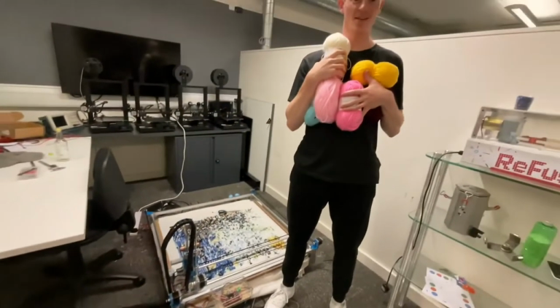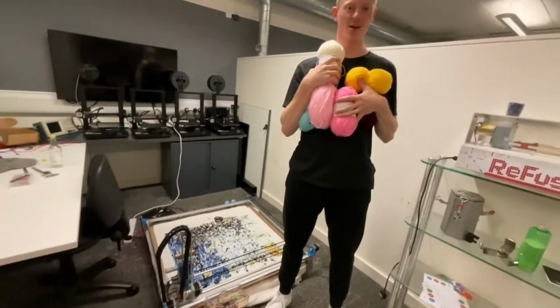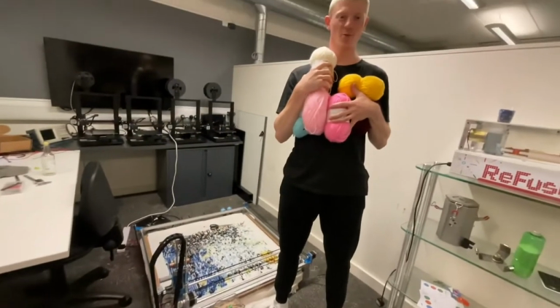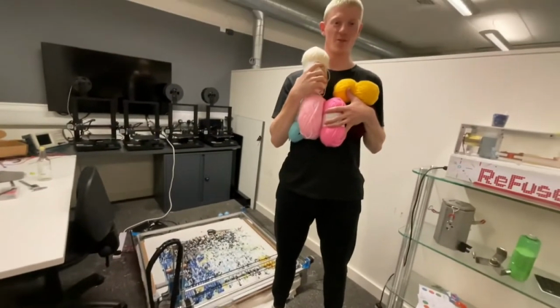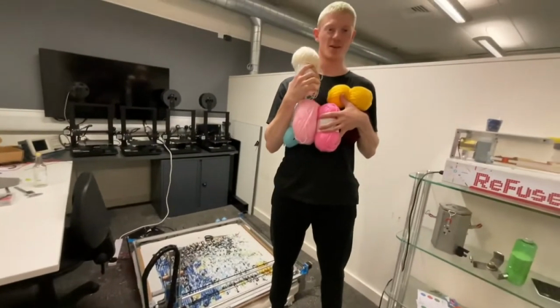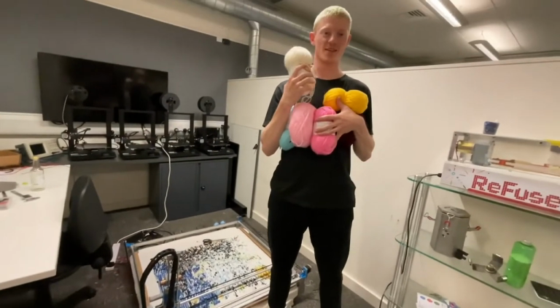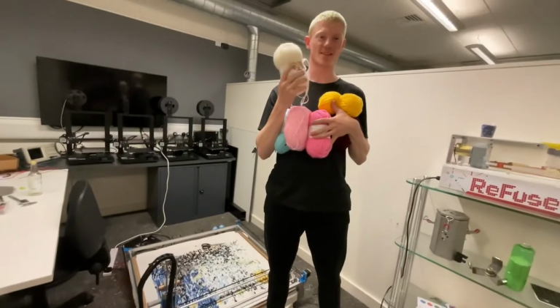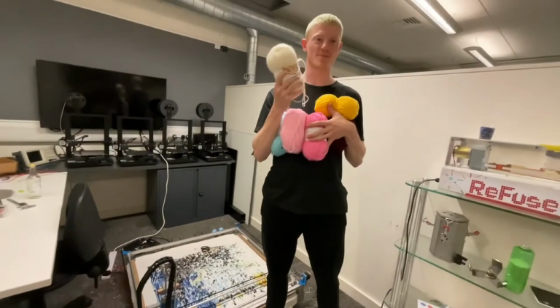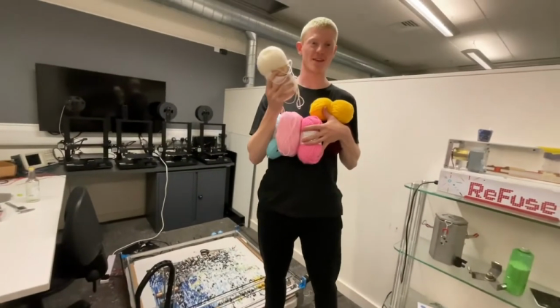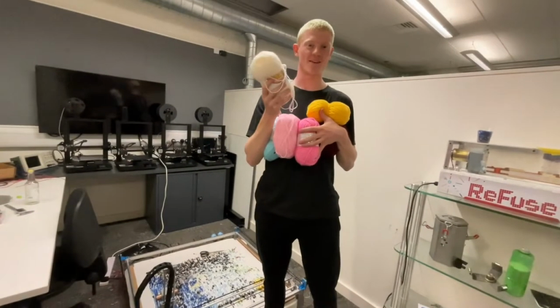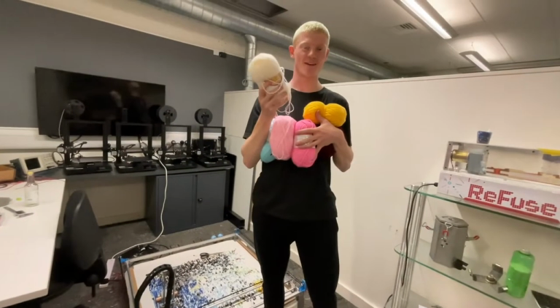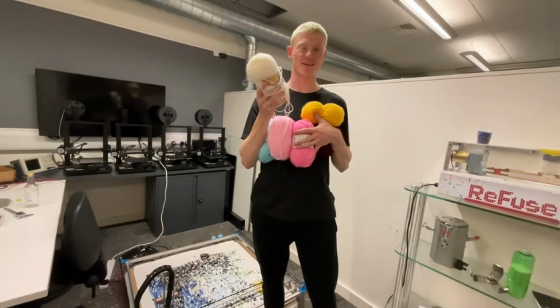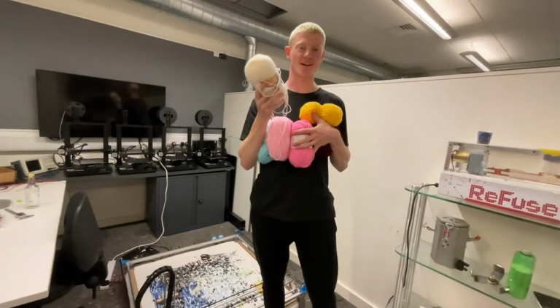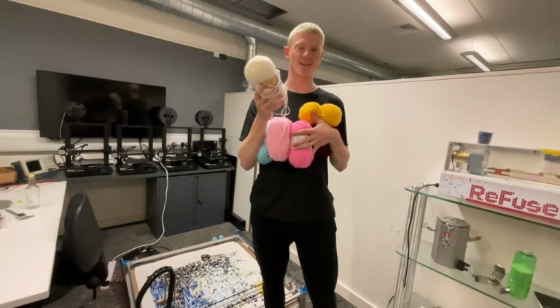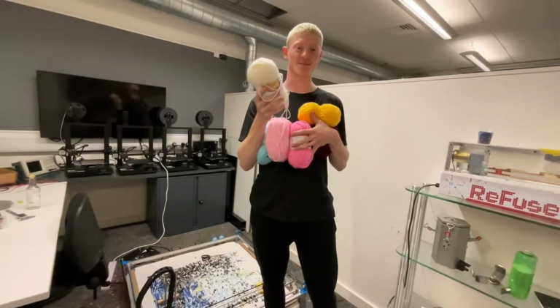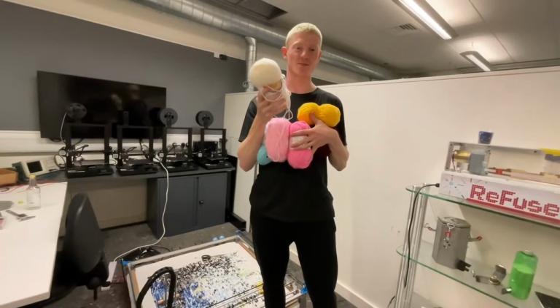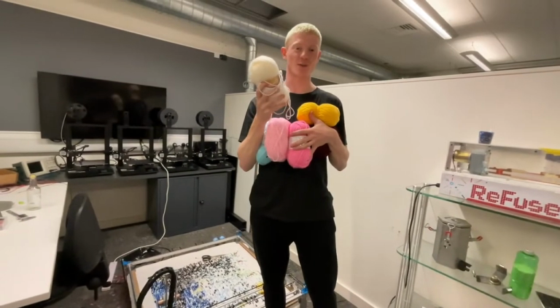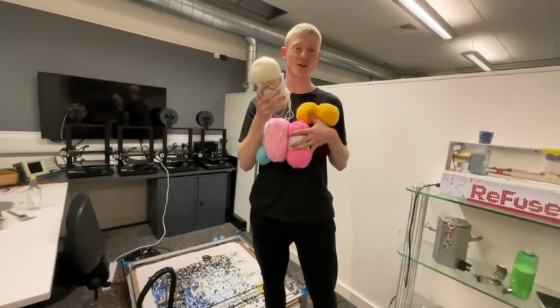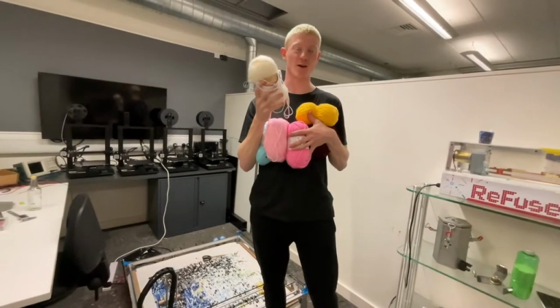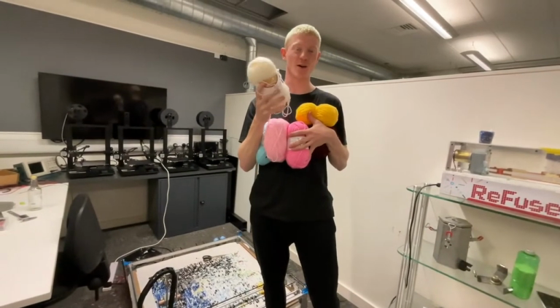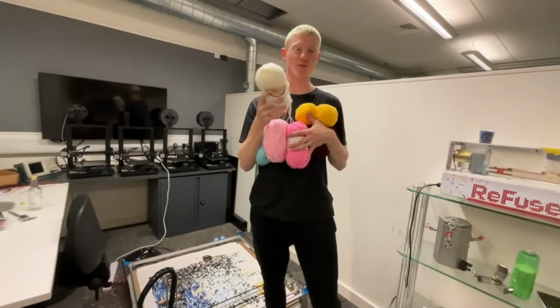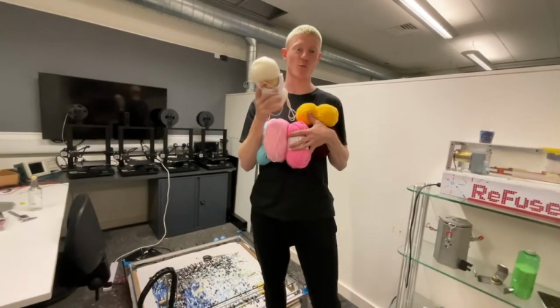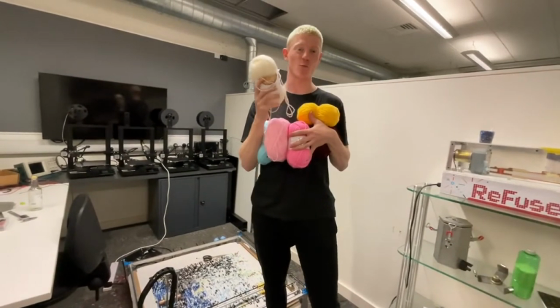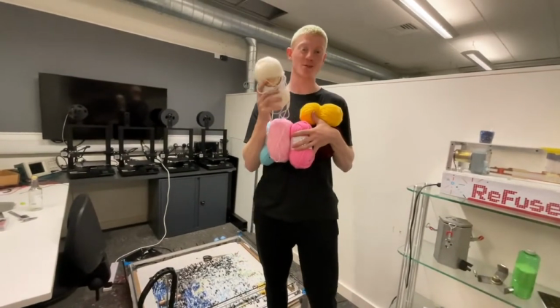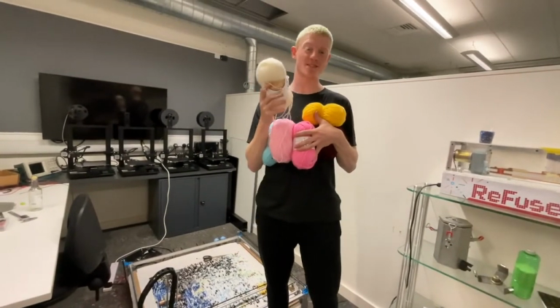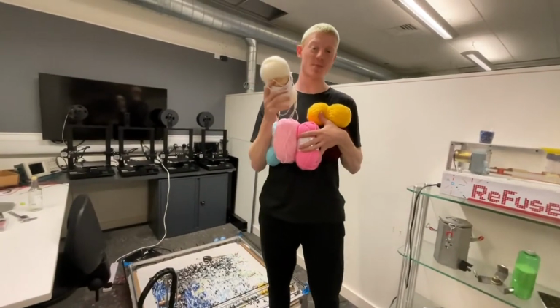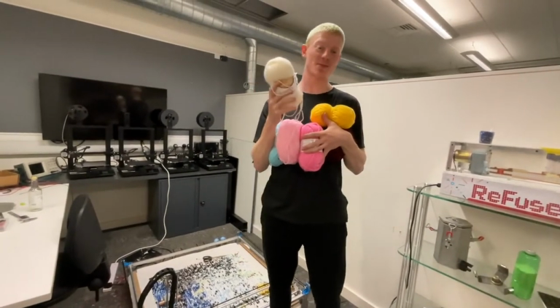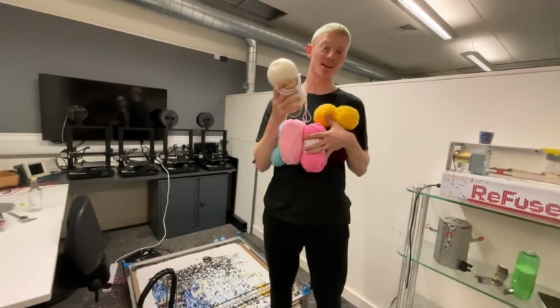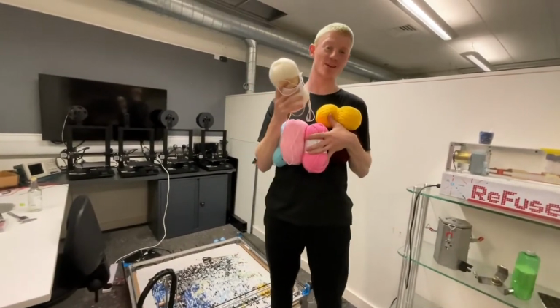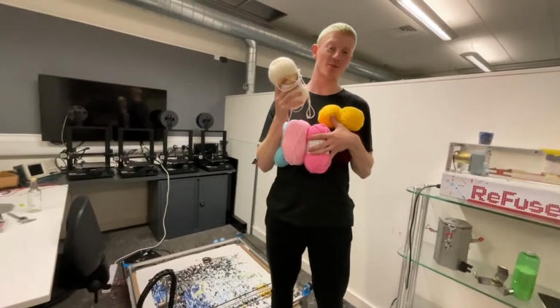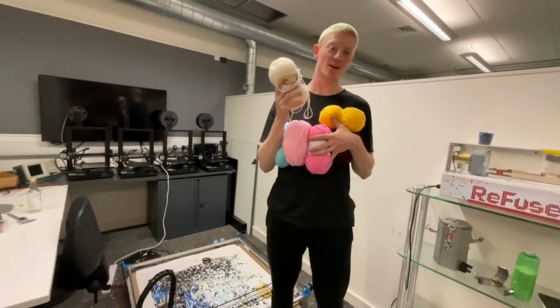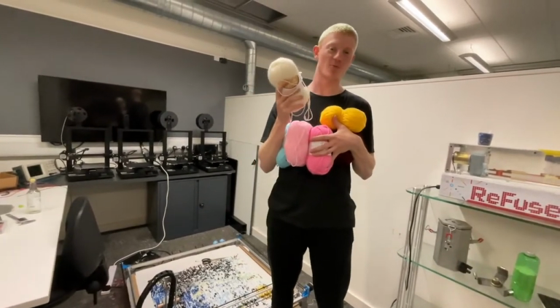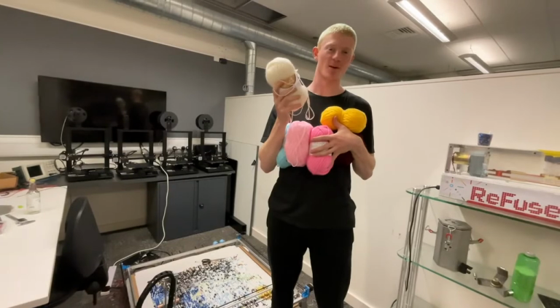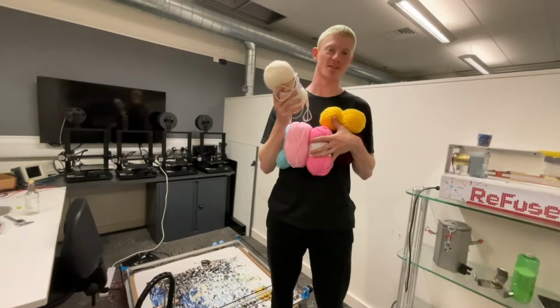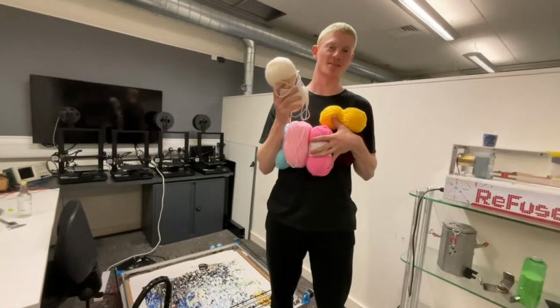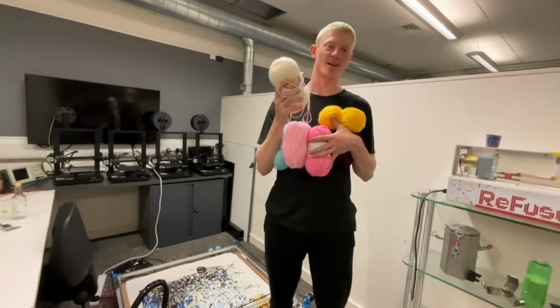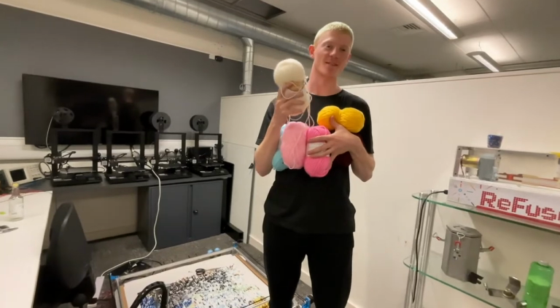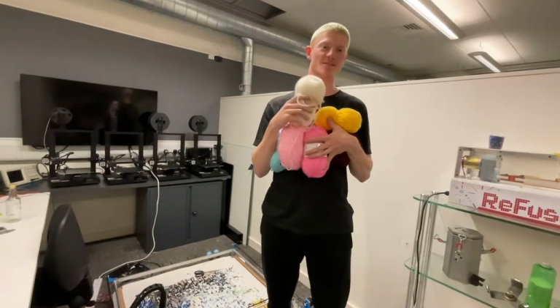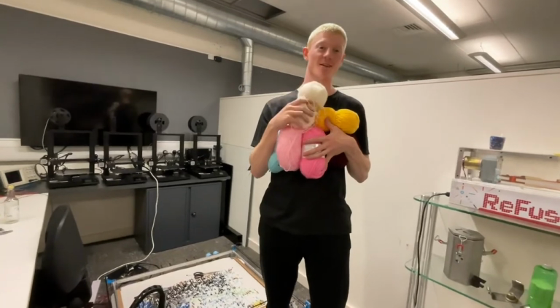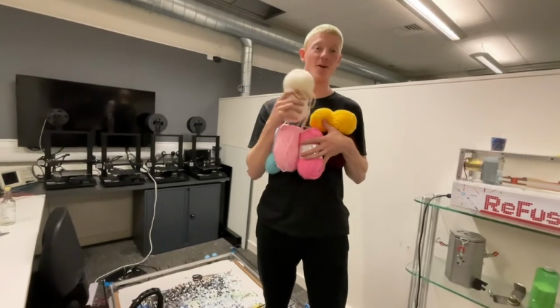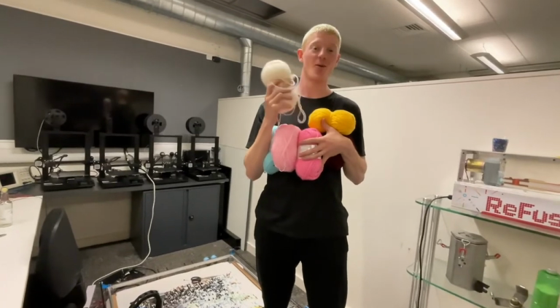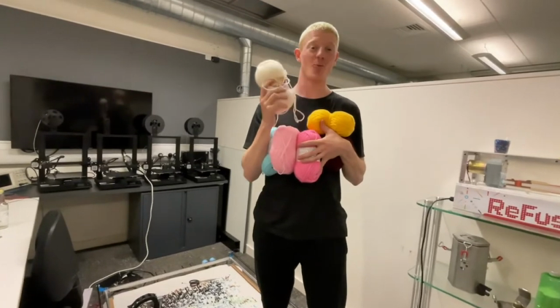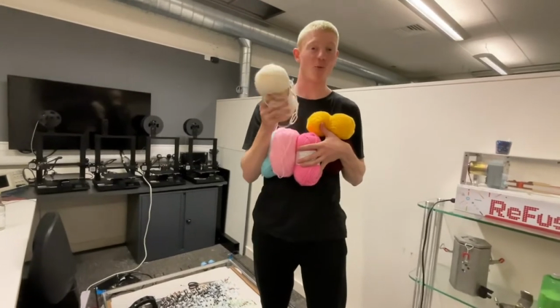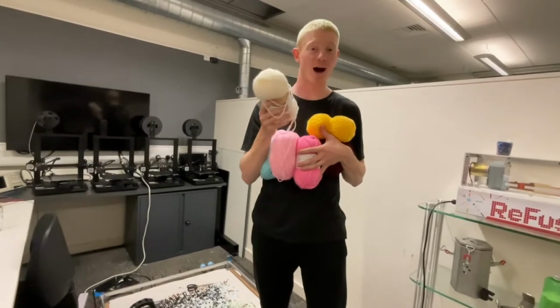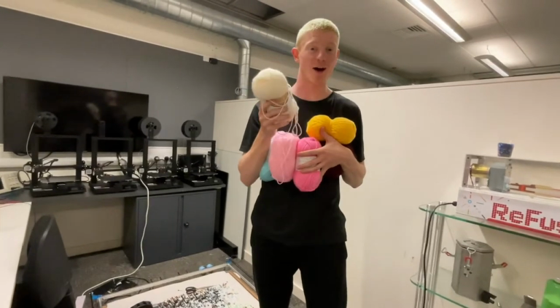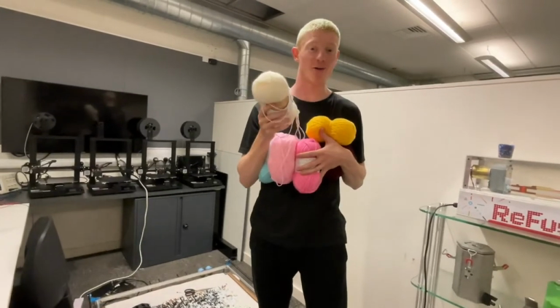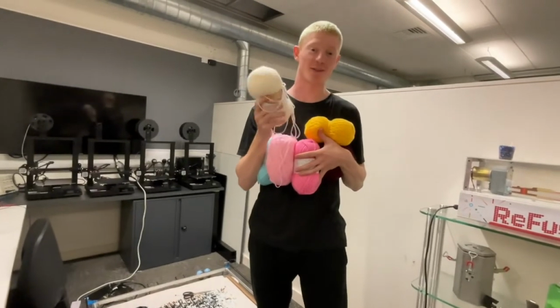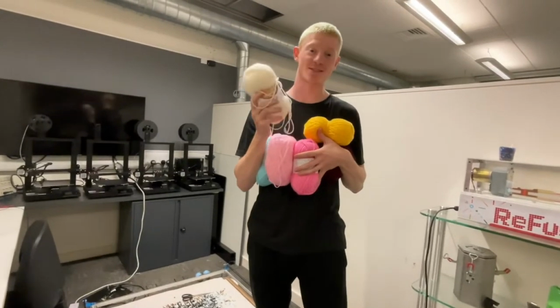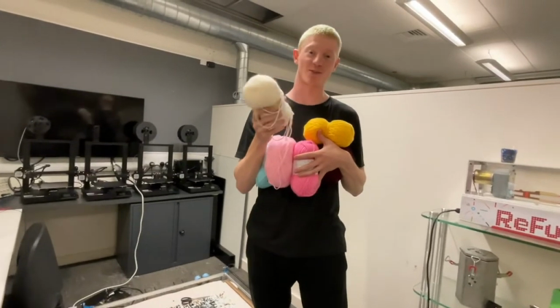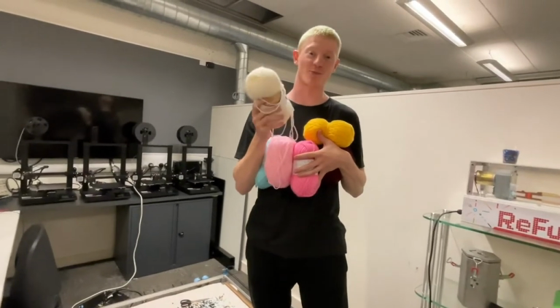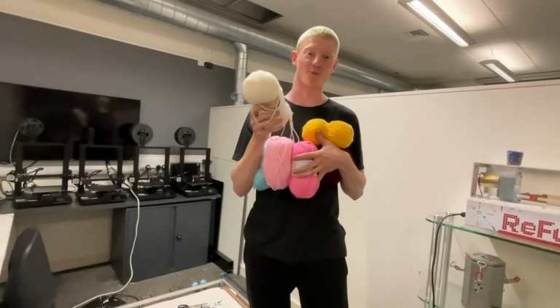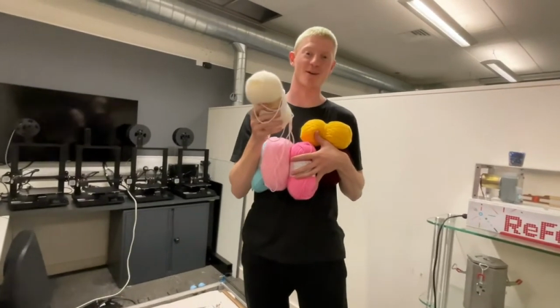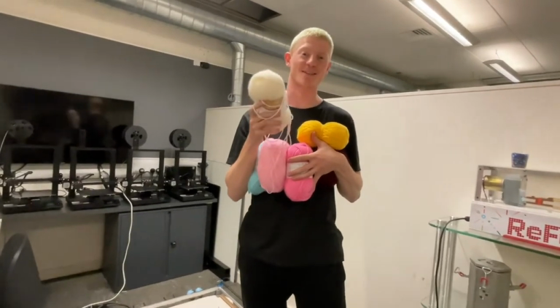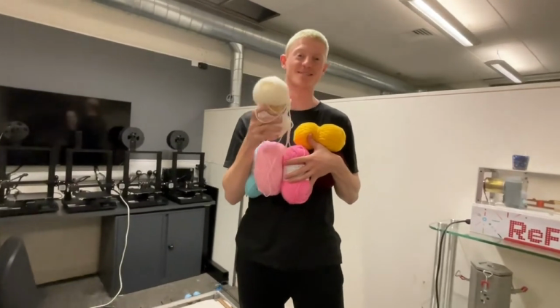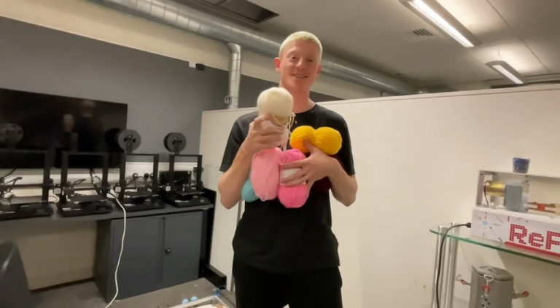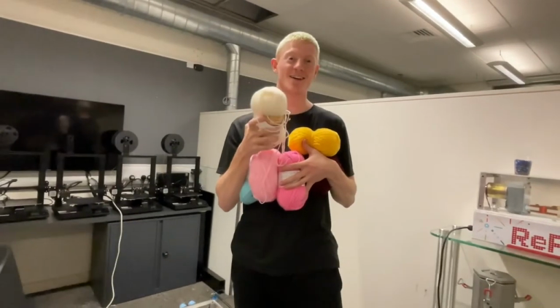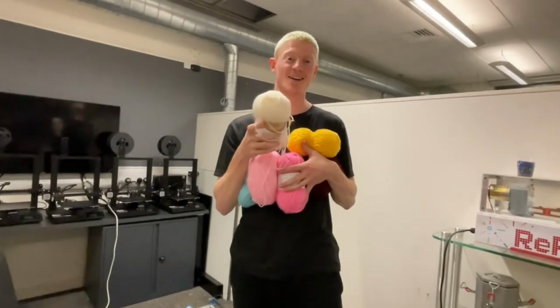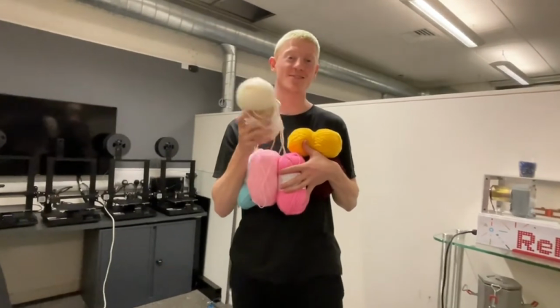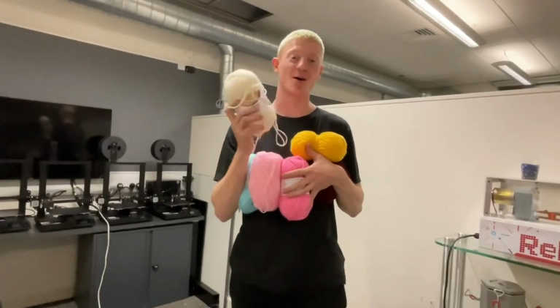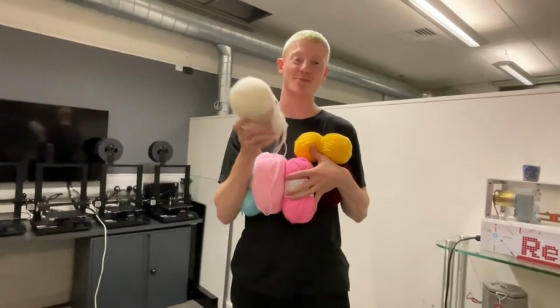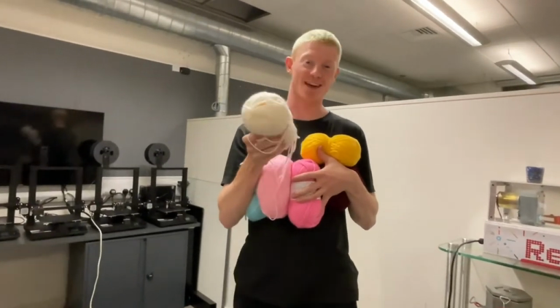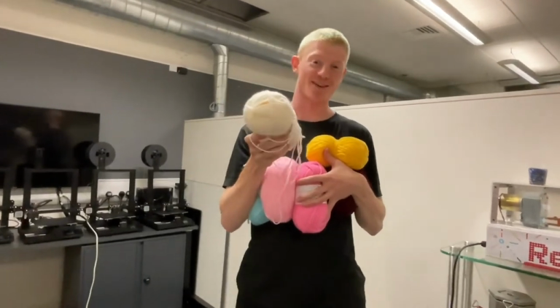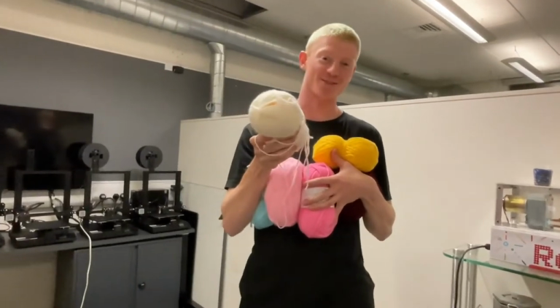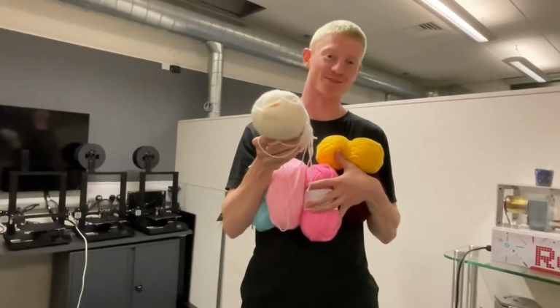With only this many yarn colours, we can create over one septillion unique rug designs. Wow, that's a lot of rugs. Time to get yours.